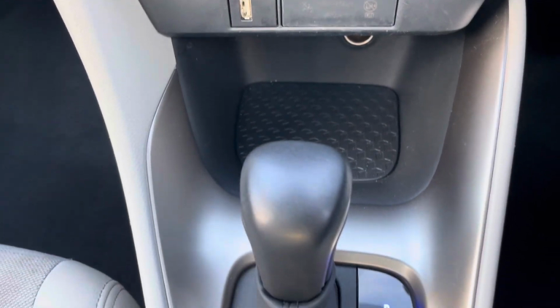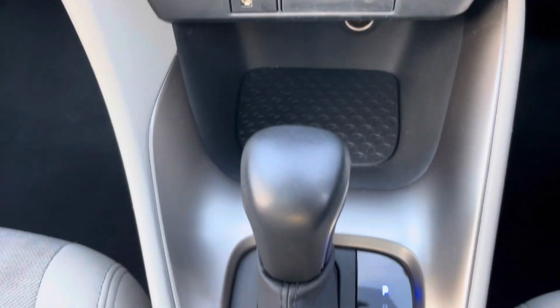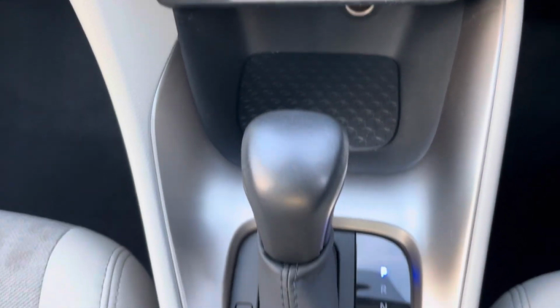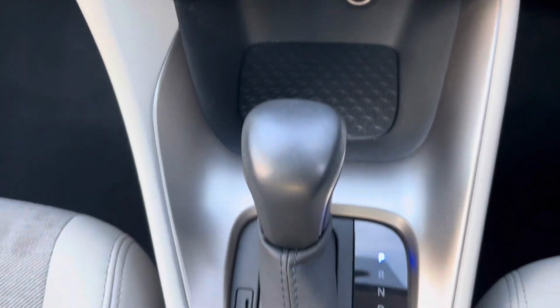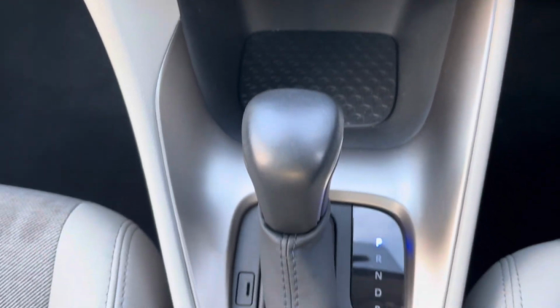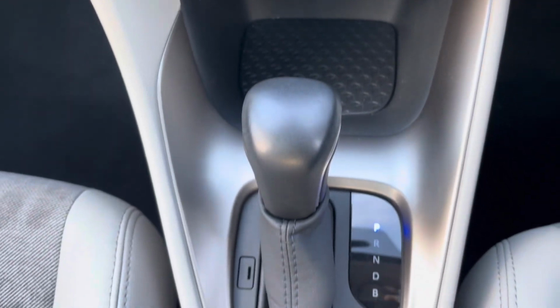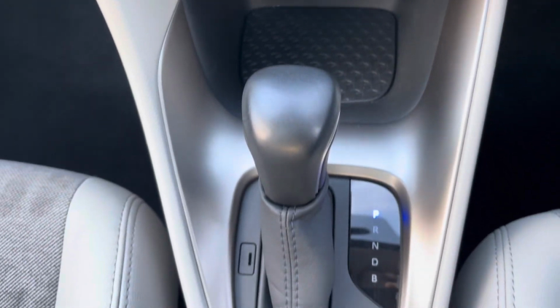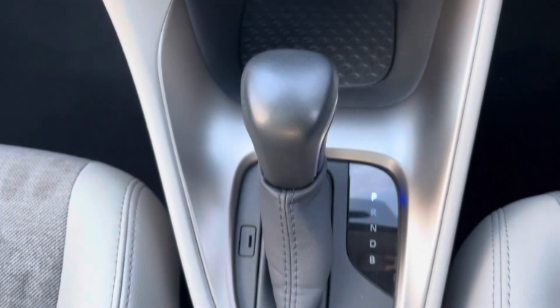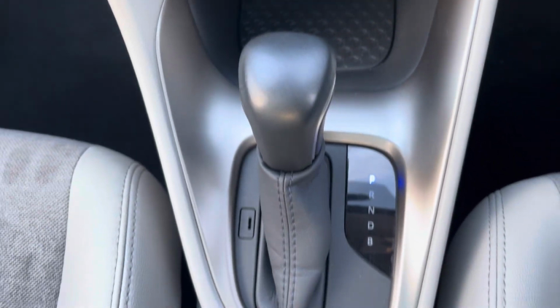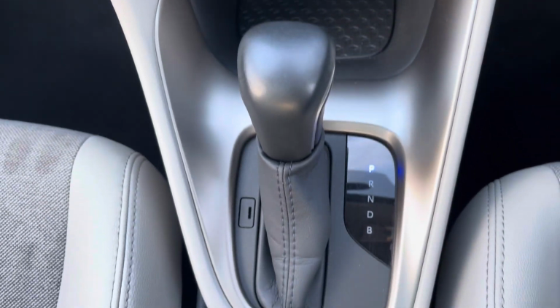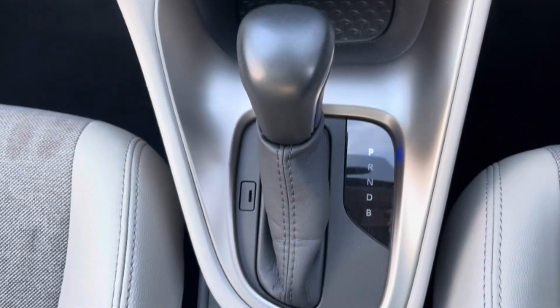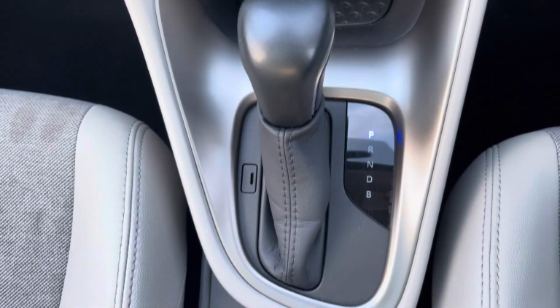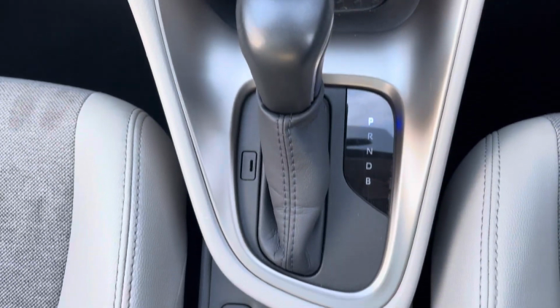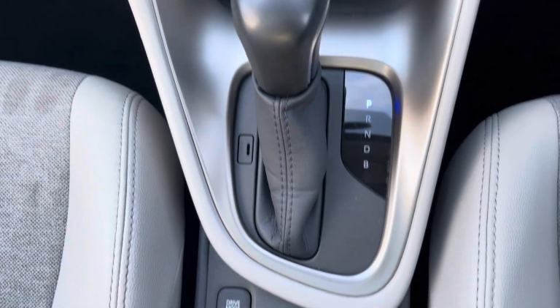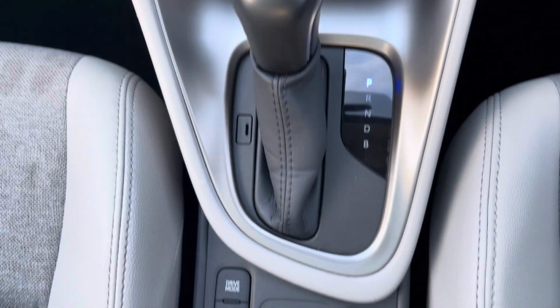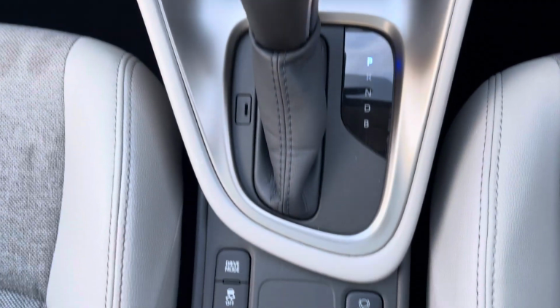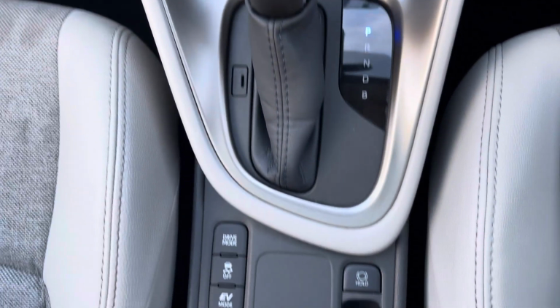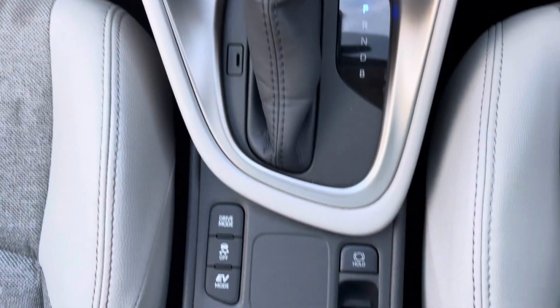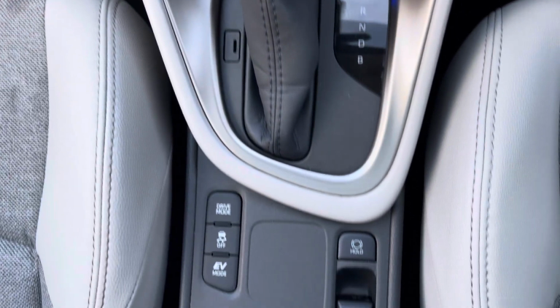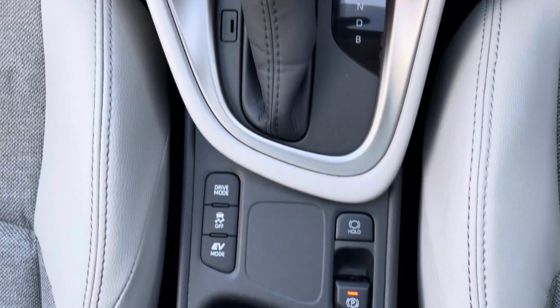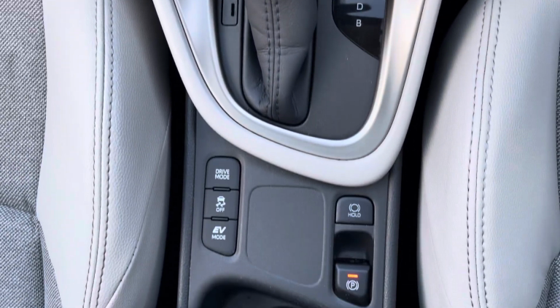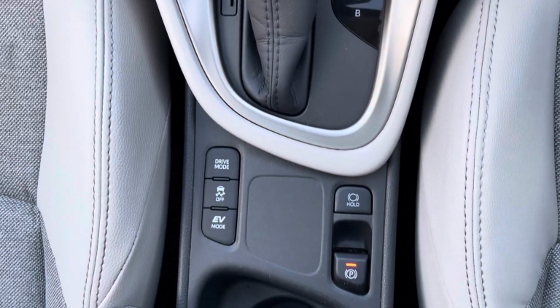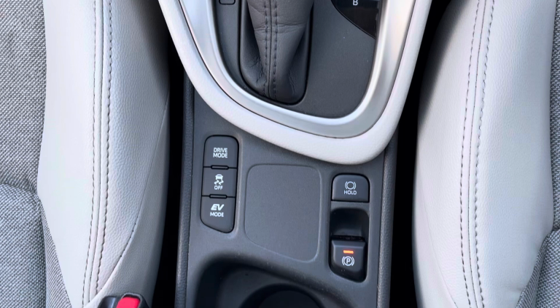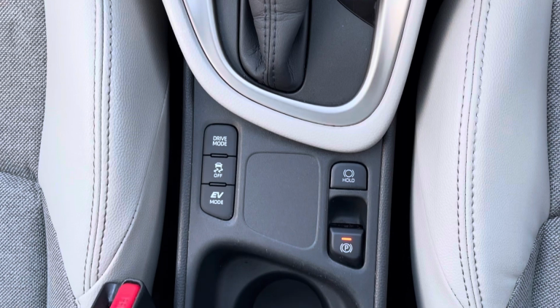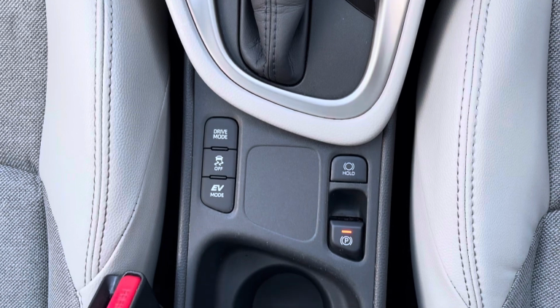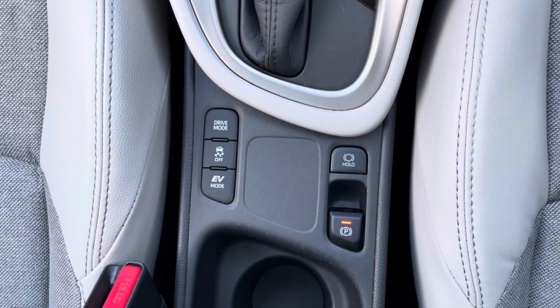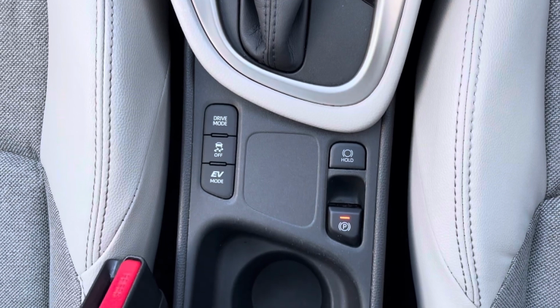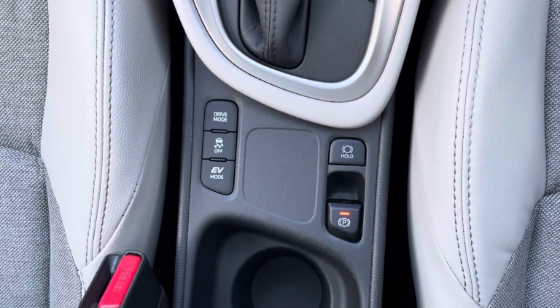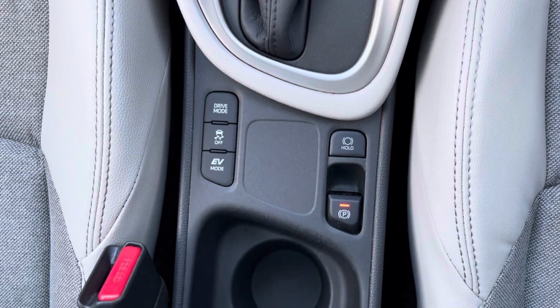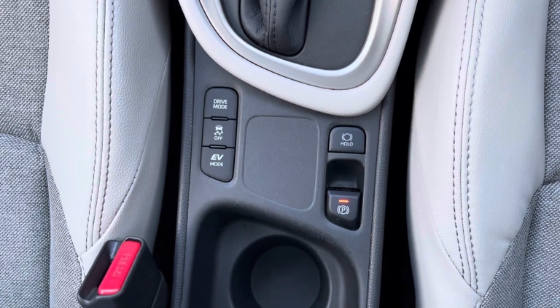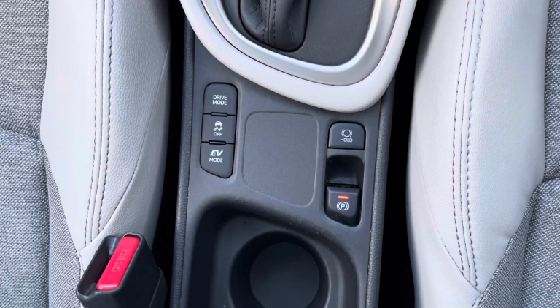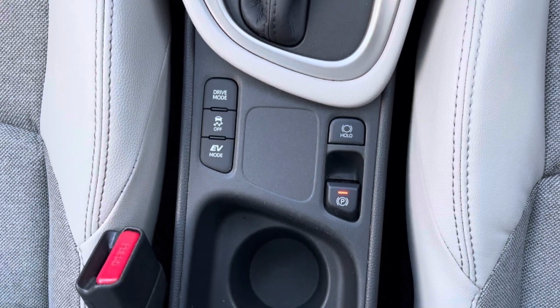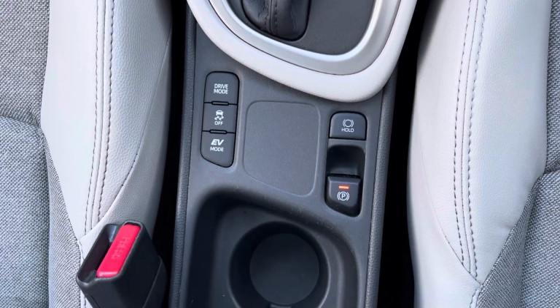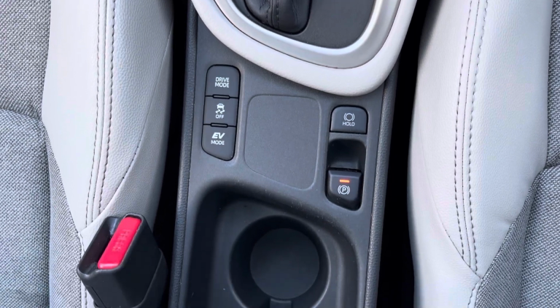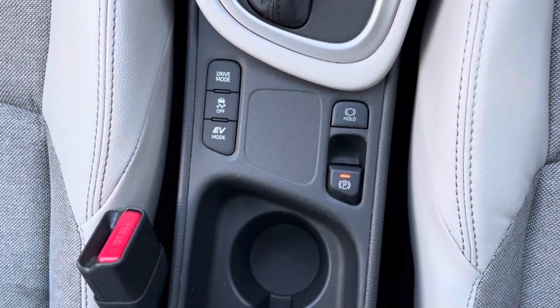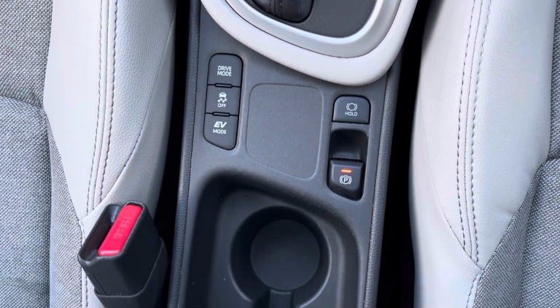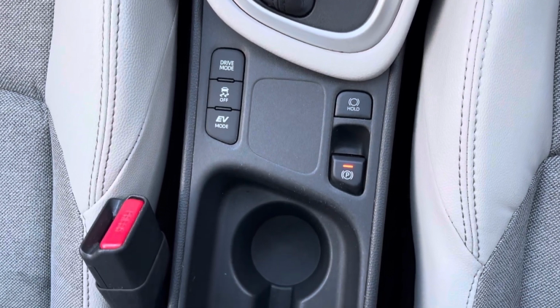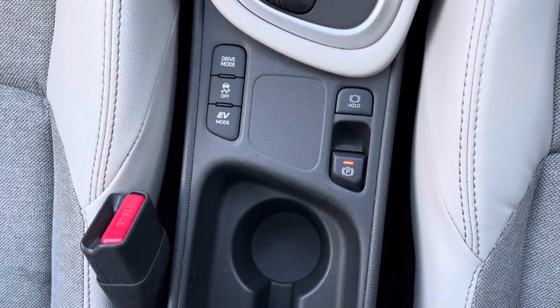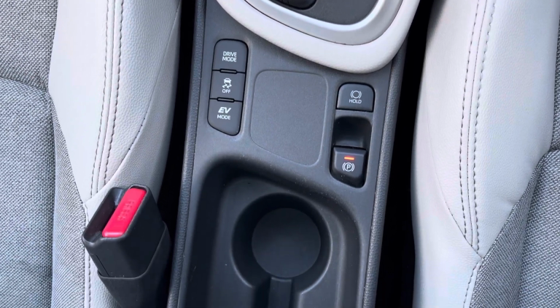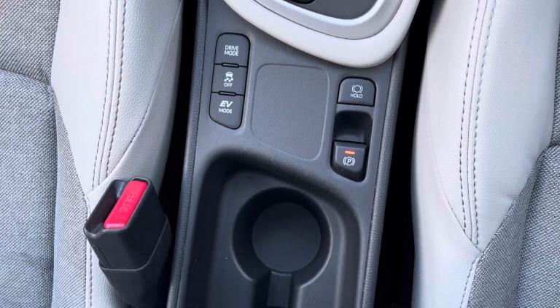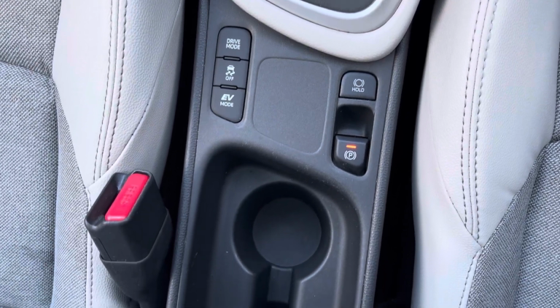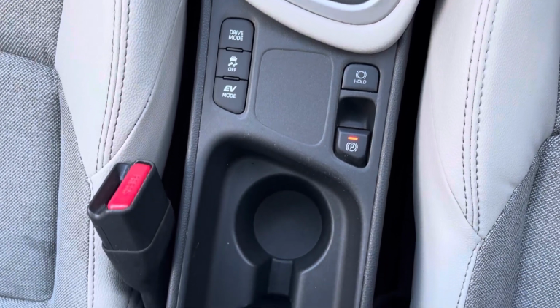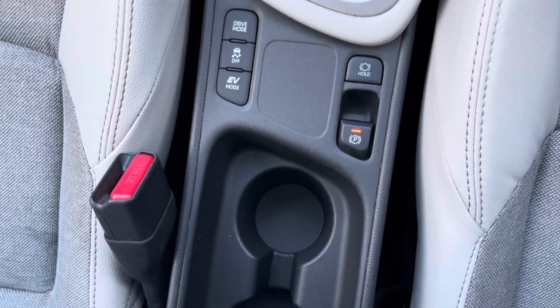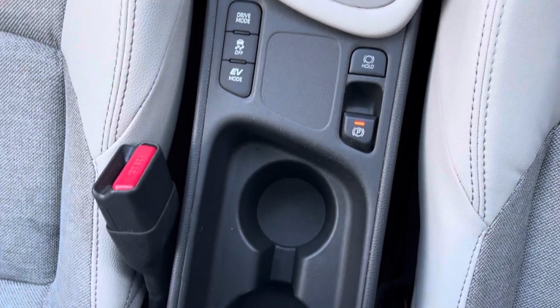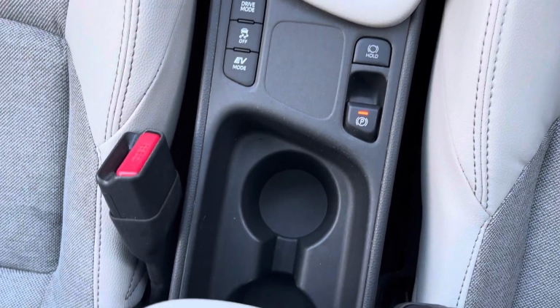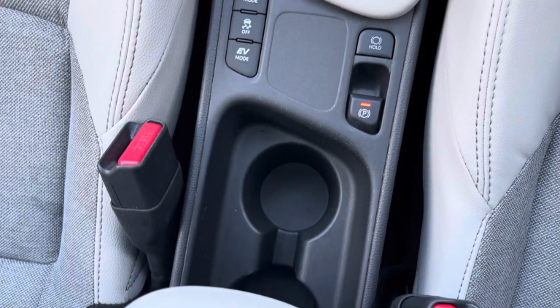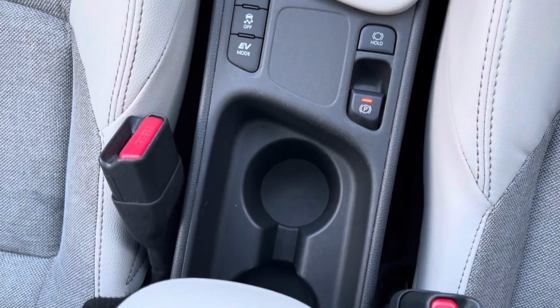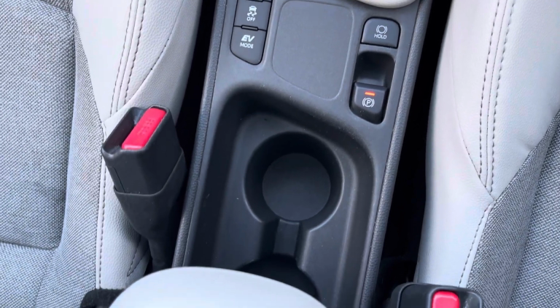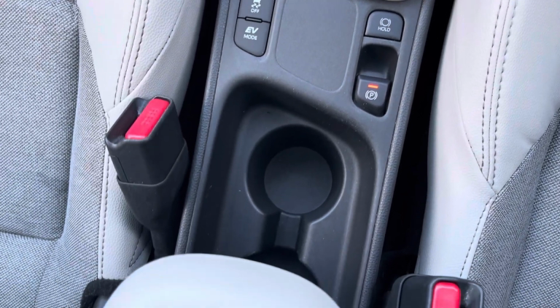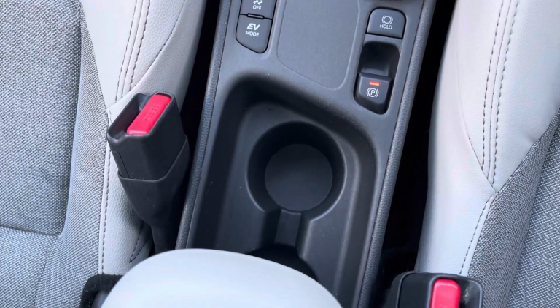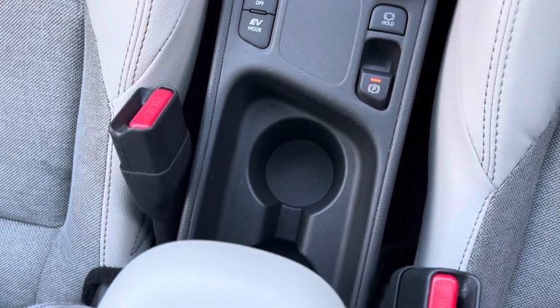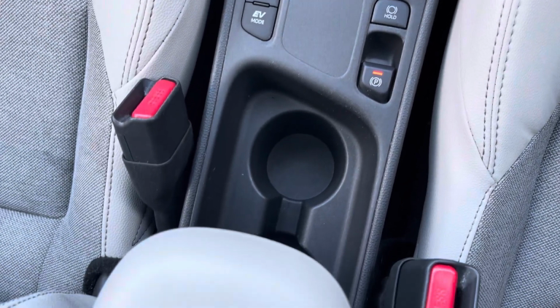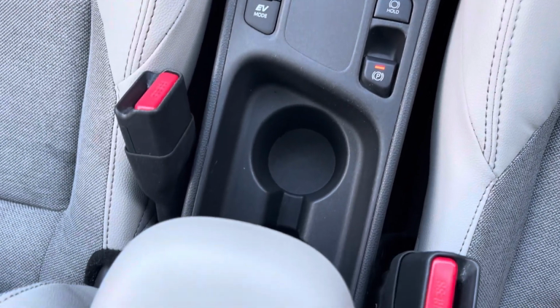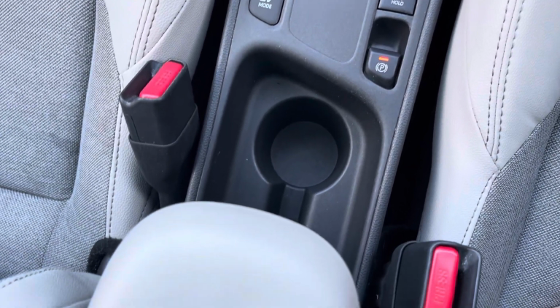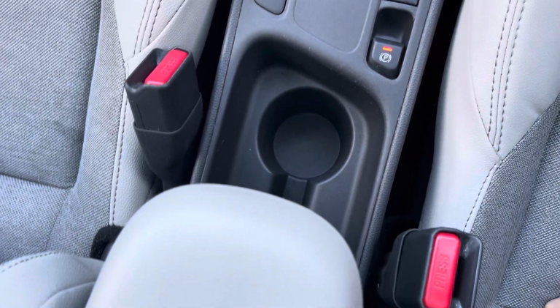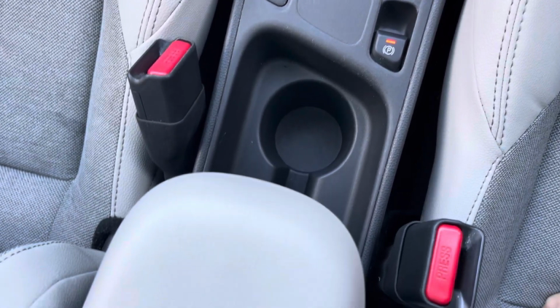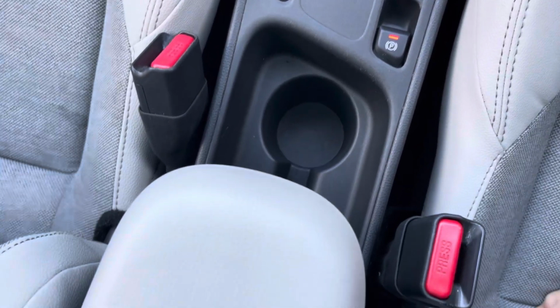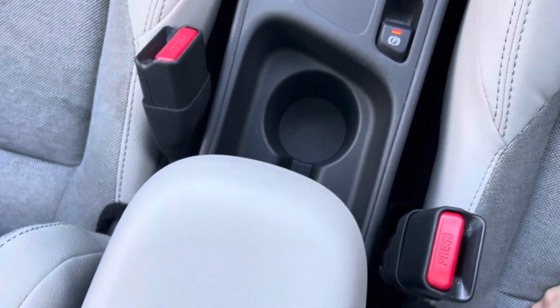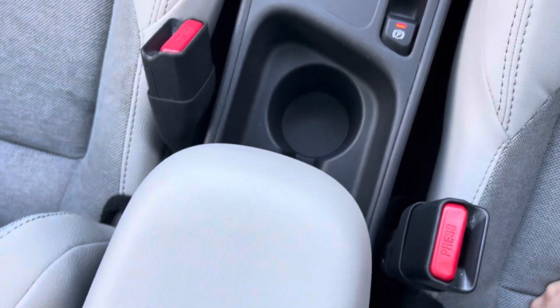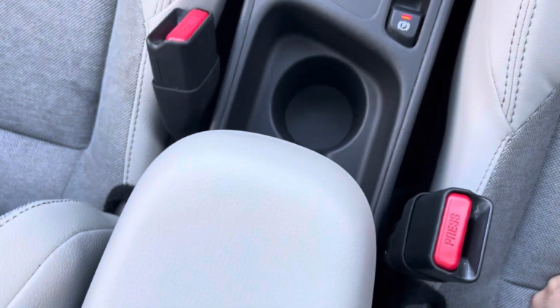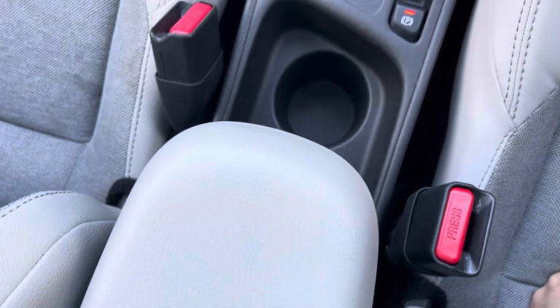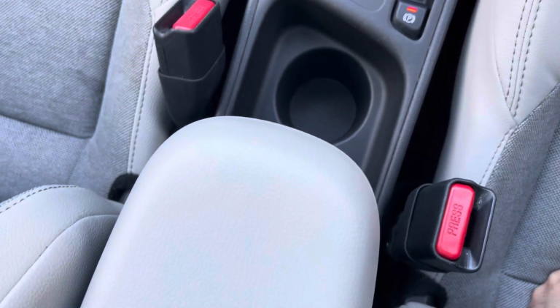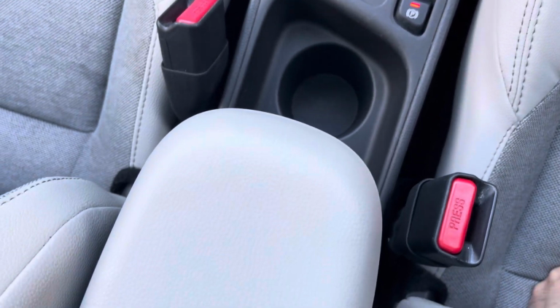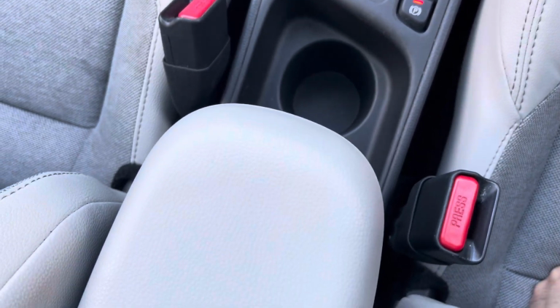Into the centre console you'll find a USB connection, the gear selector, electronic handbrake, different driving modes, two cupholders and a leather armrest.